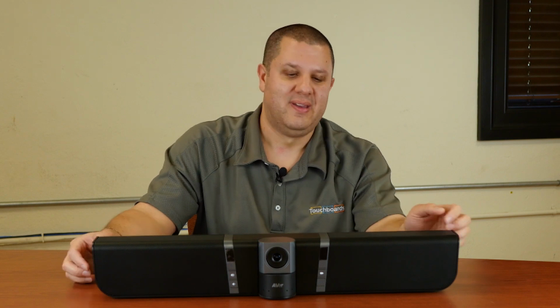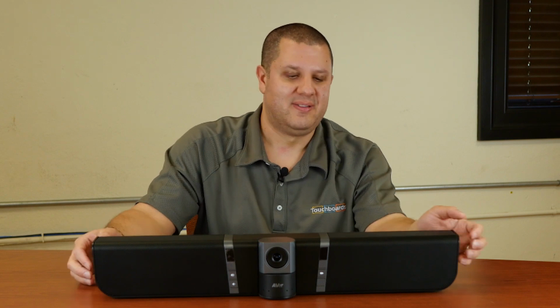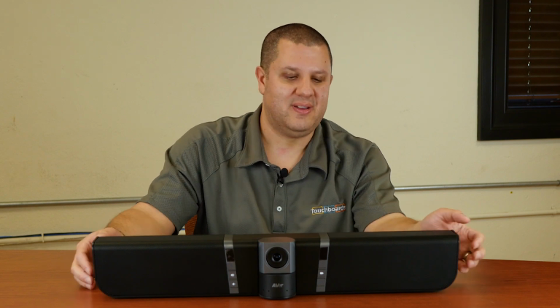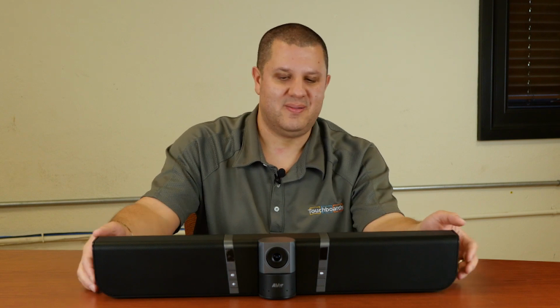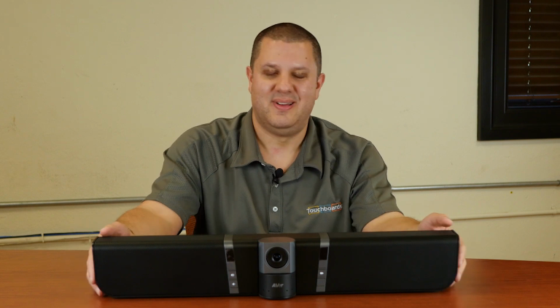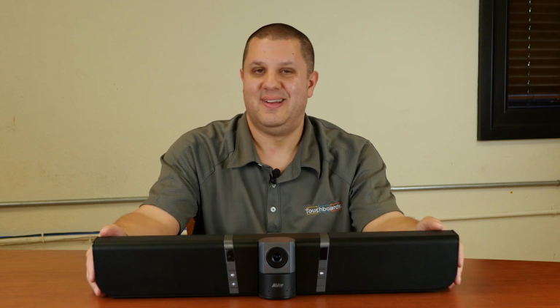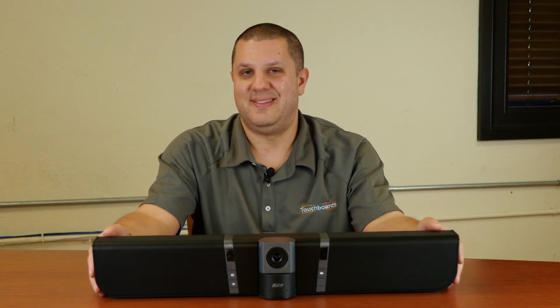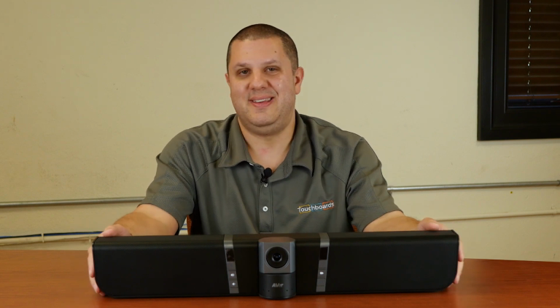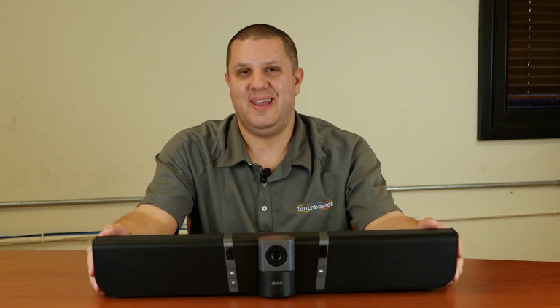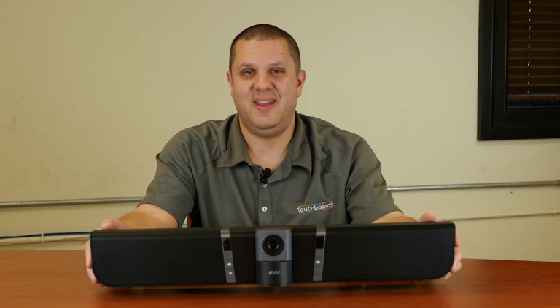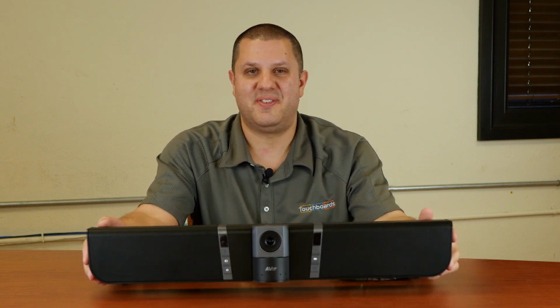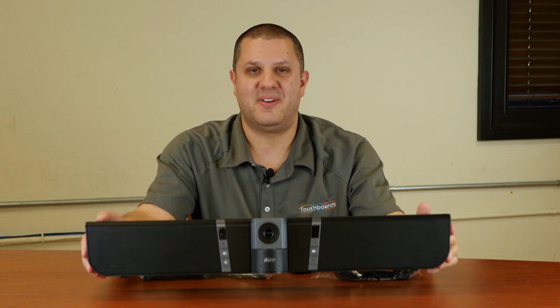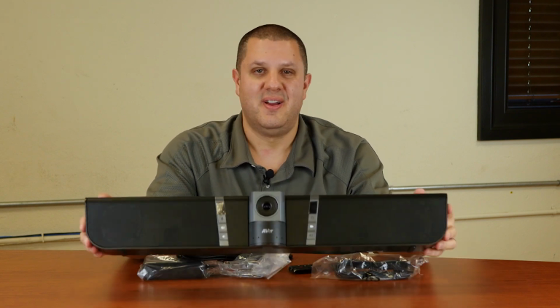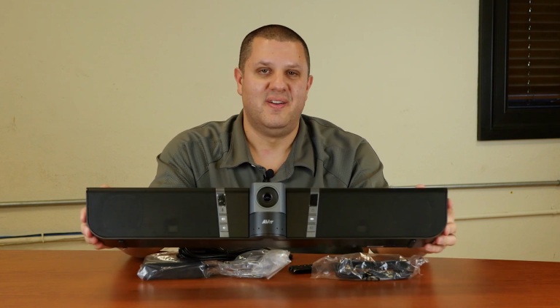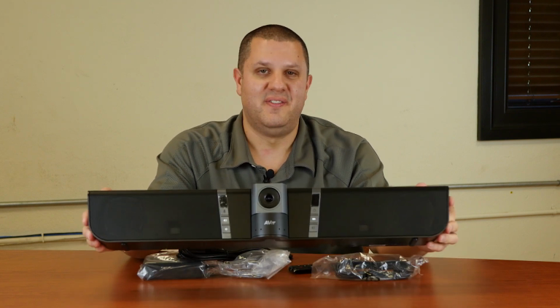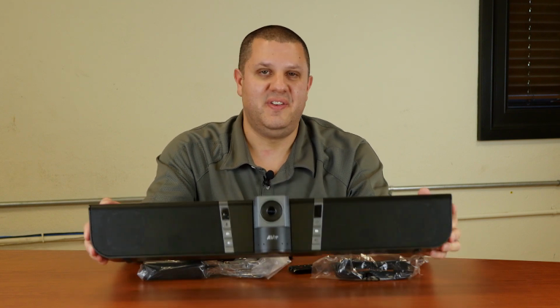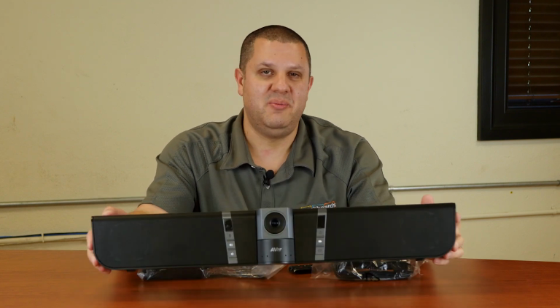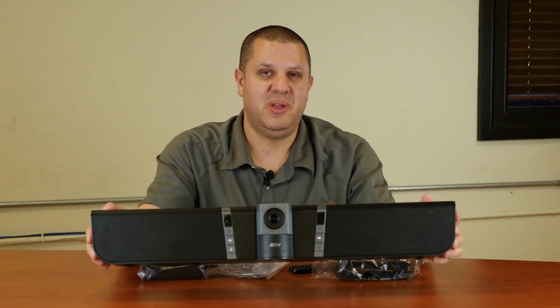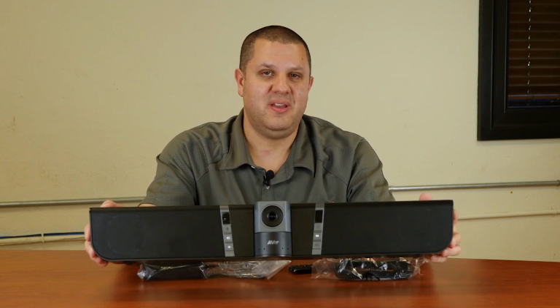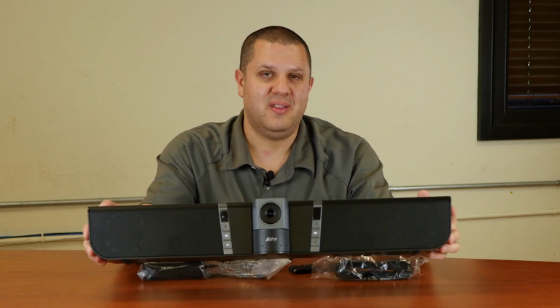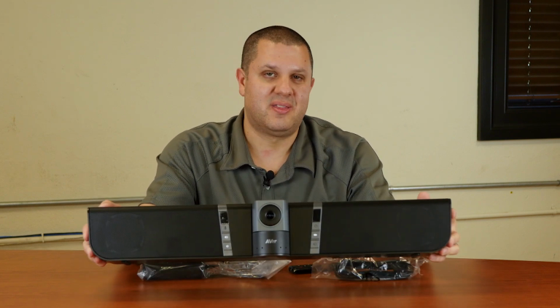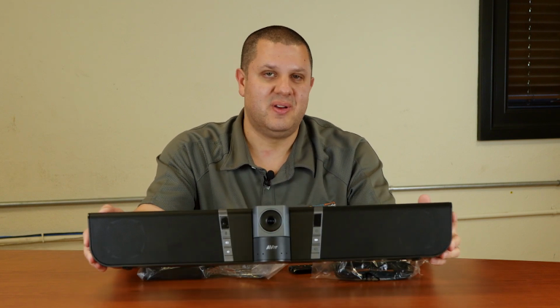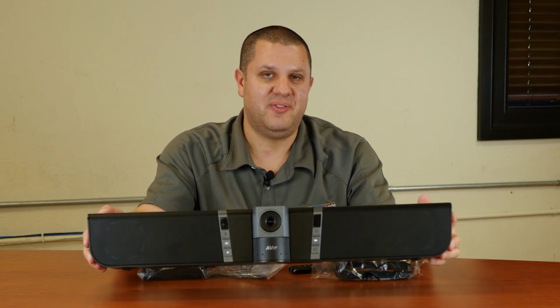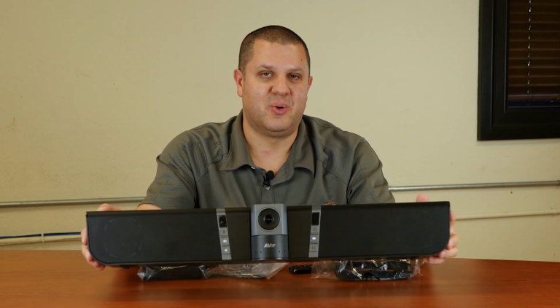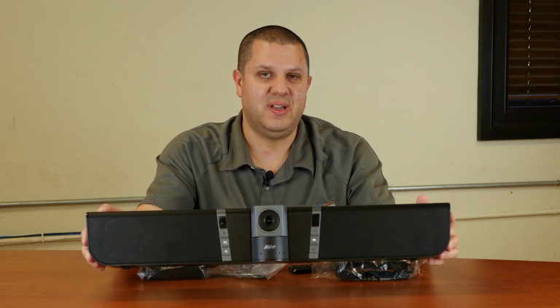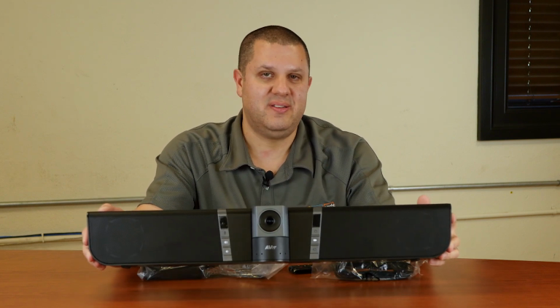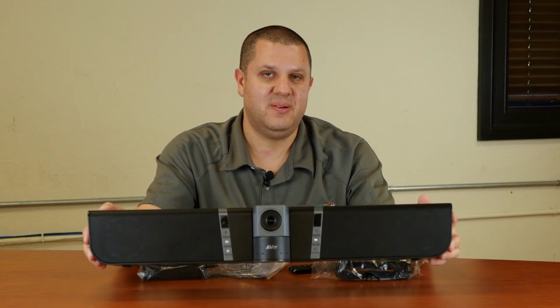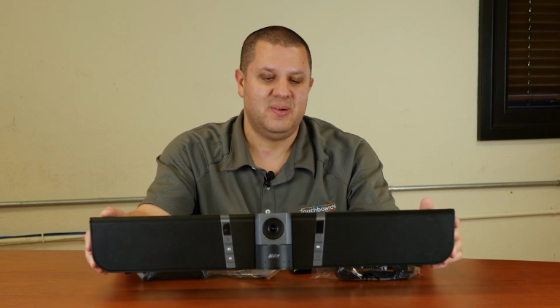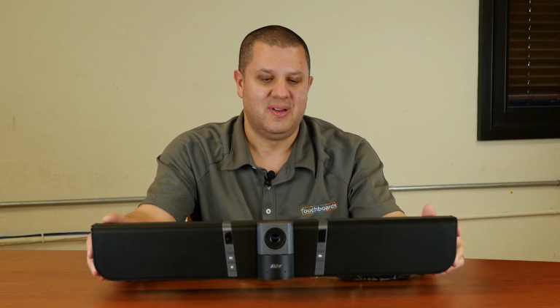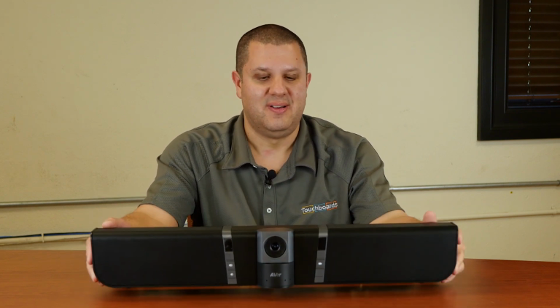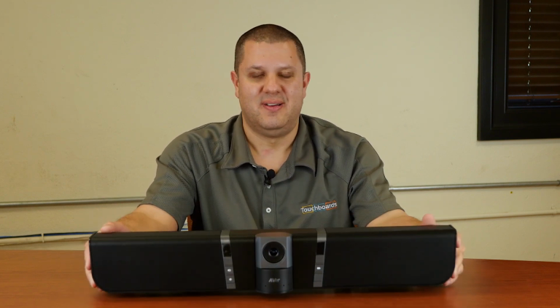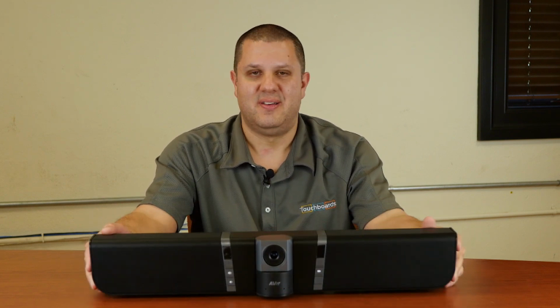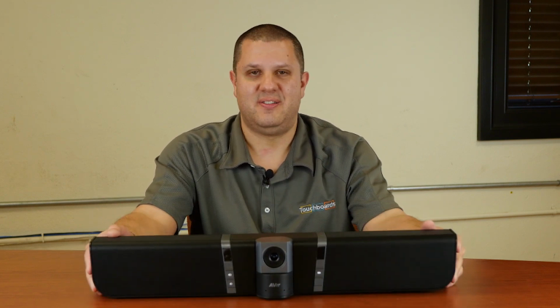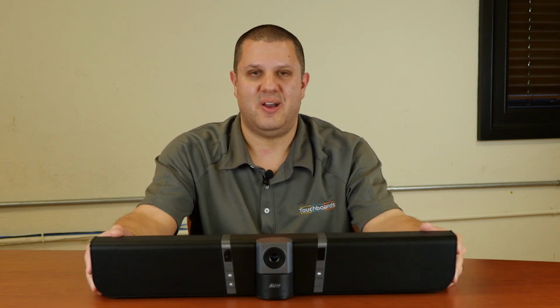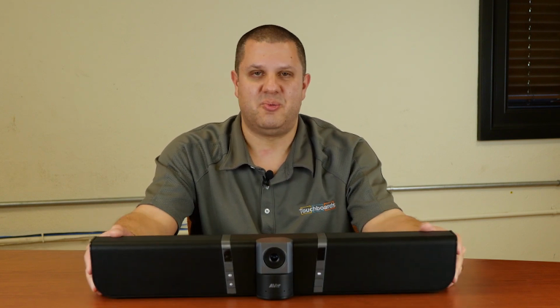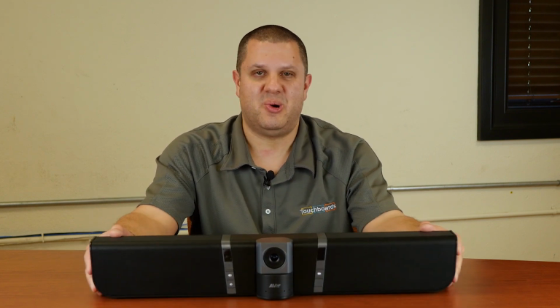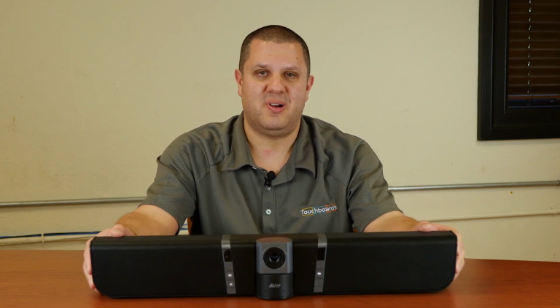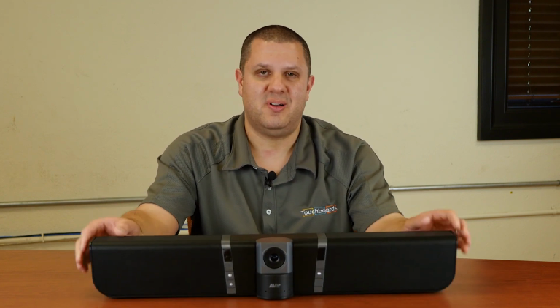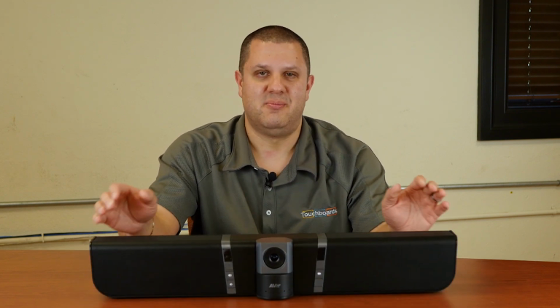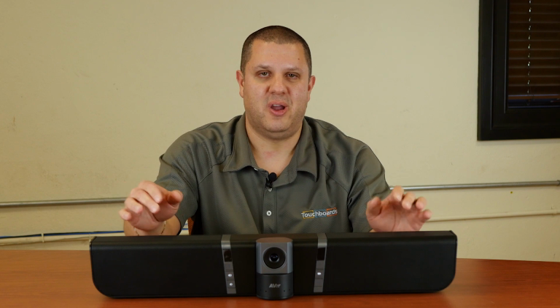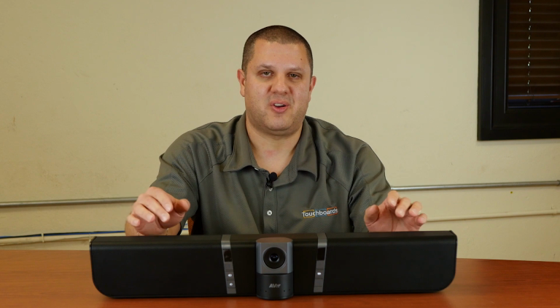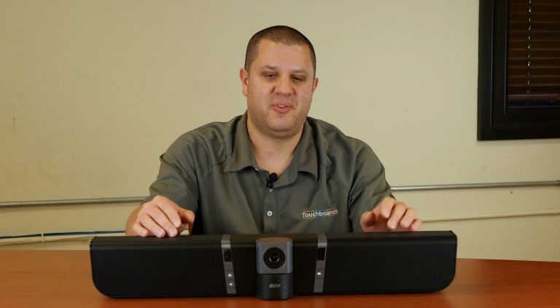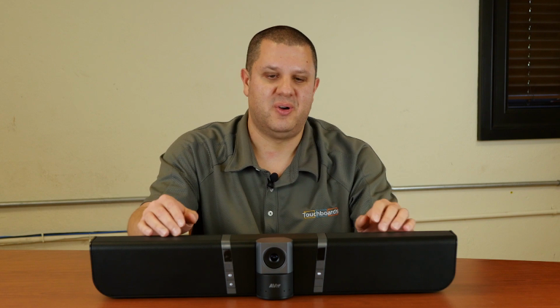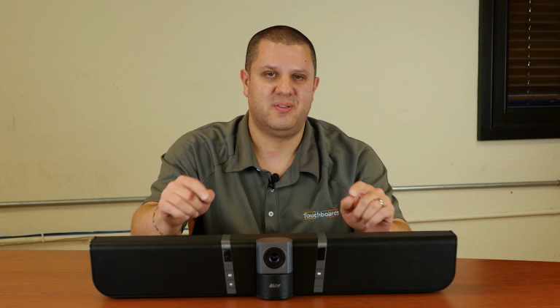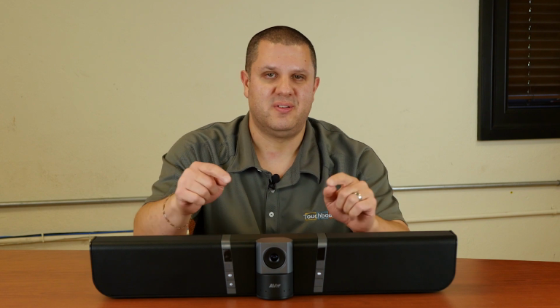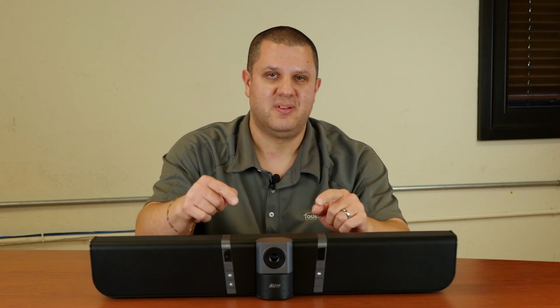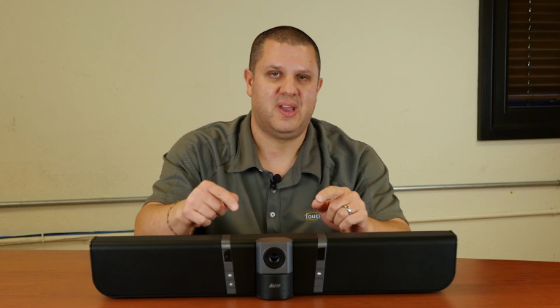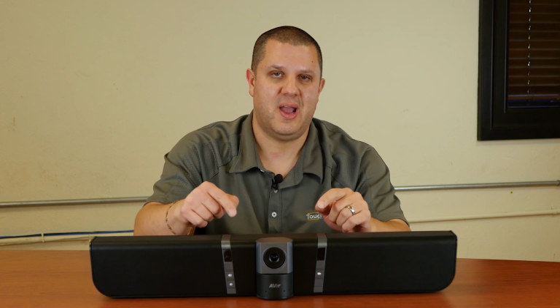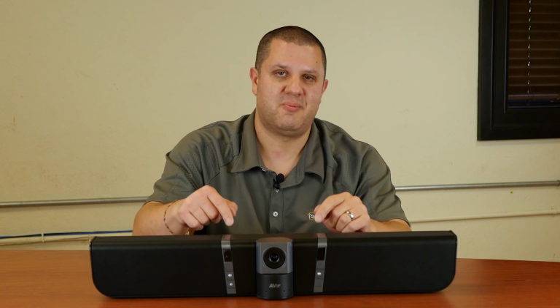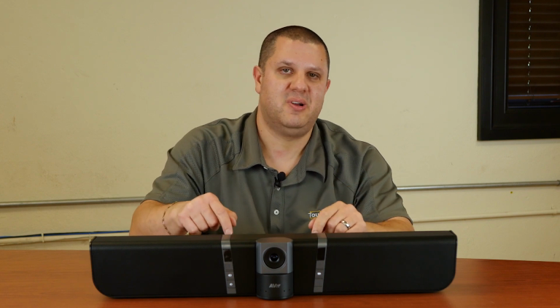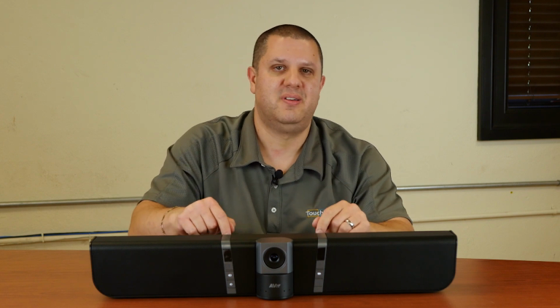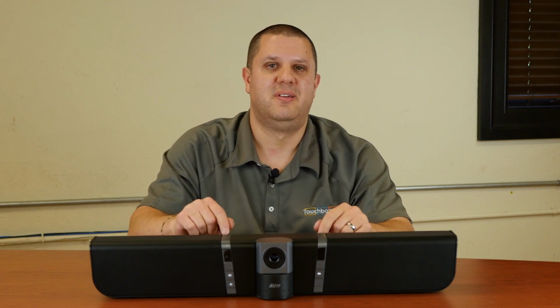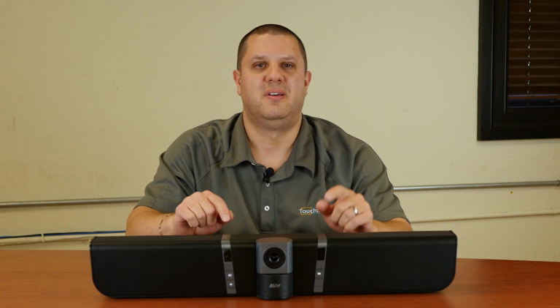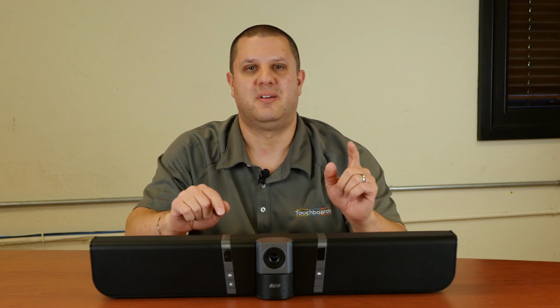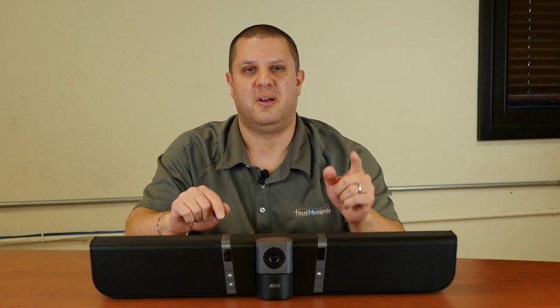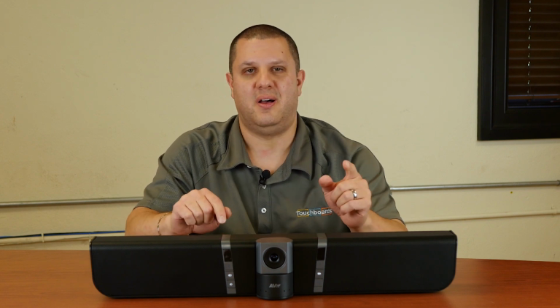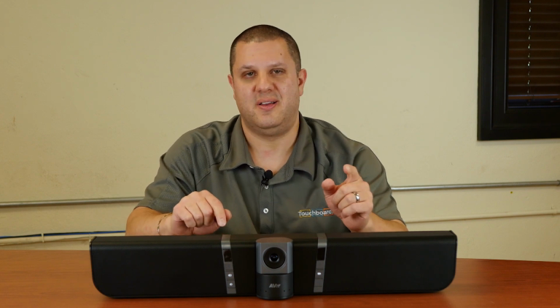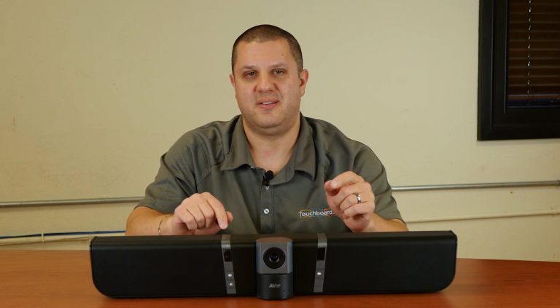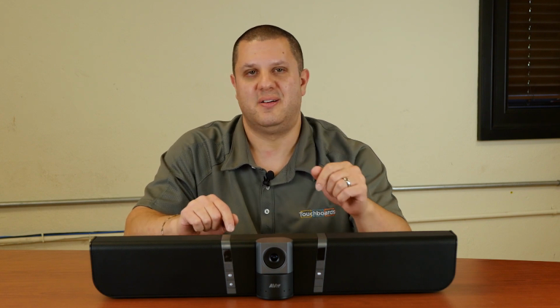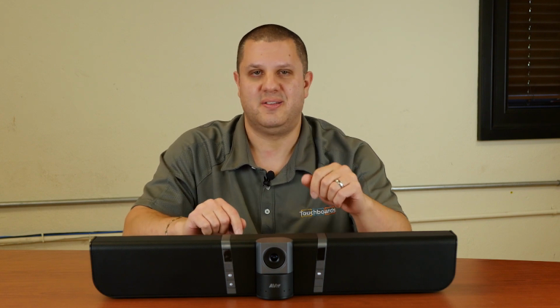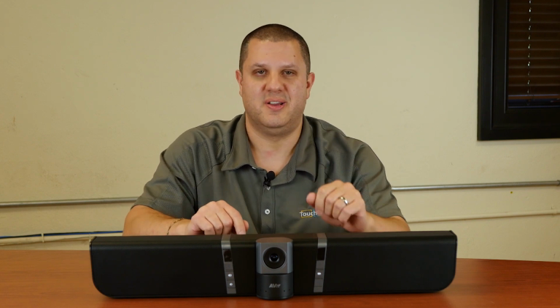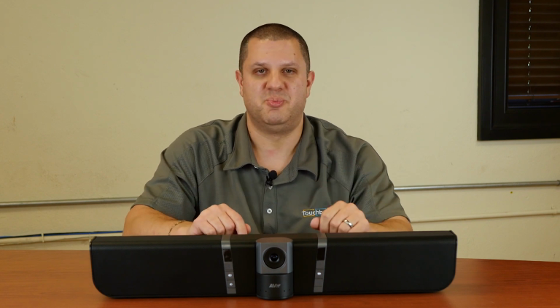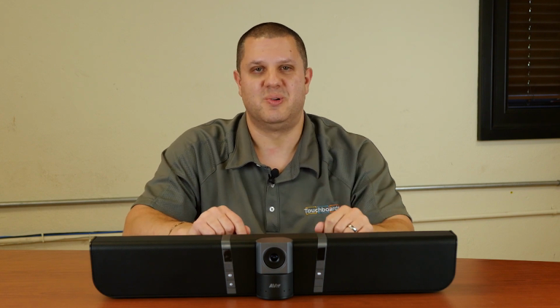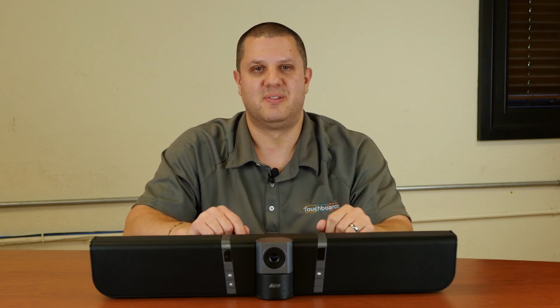So it's the Aver VB342 — soundbar, microphones, camera. Call us here at TouchBoards.